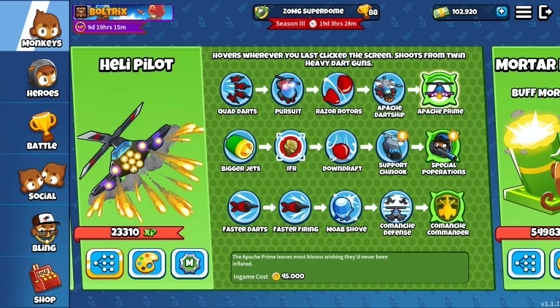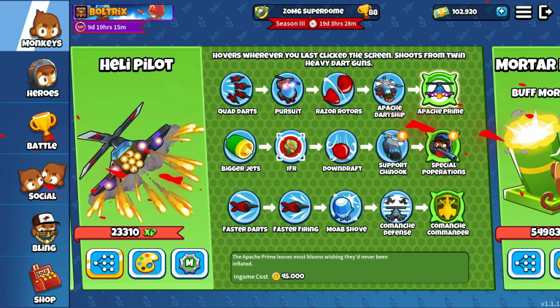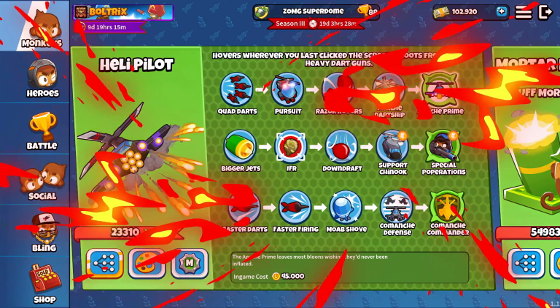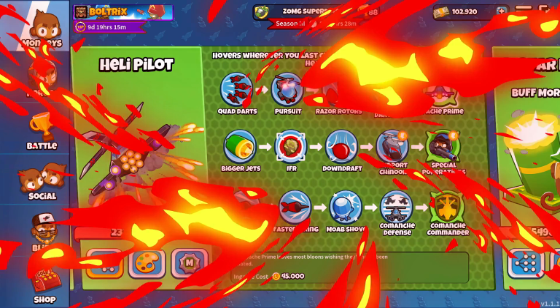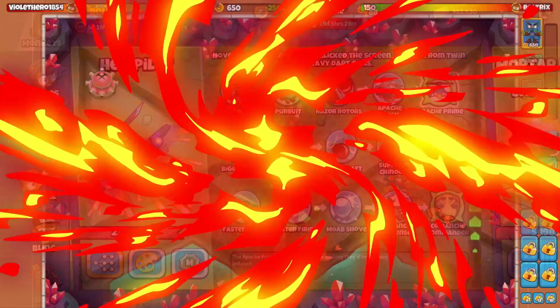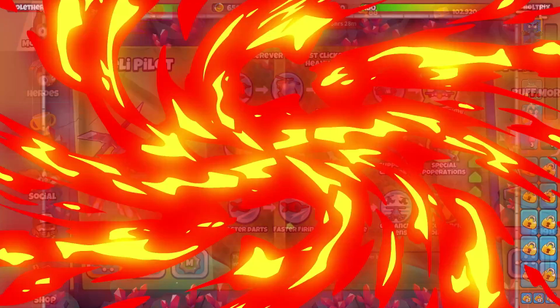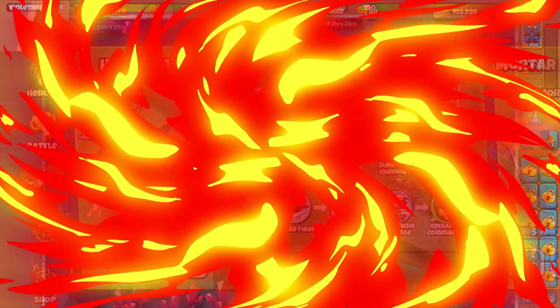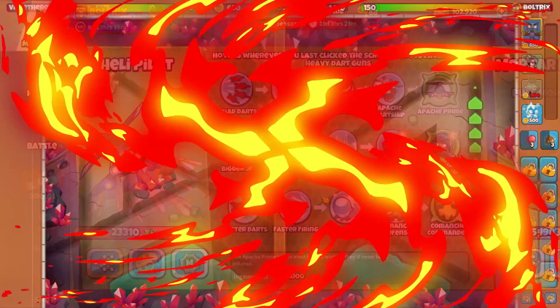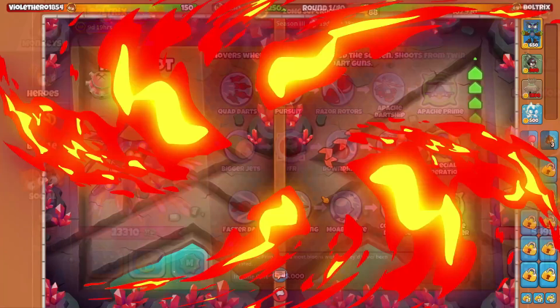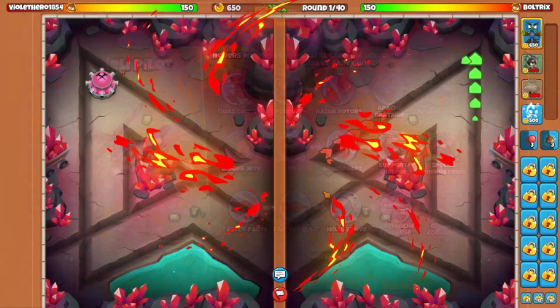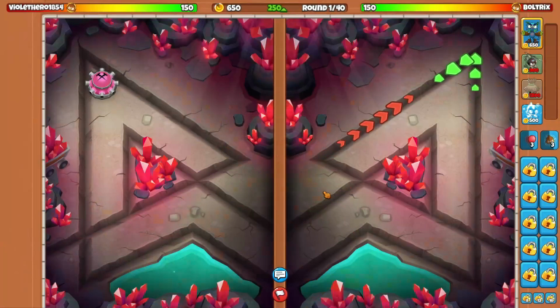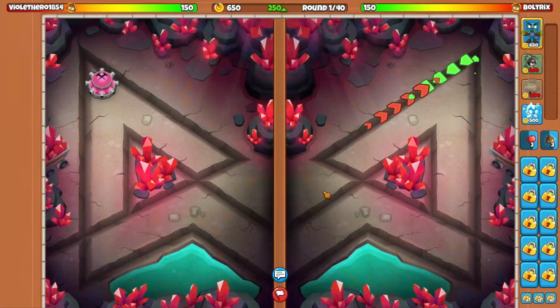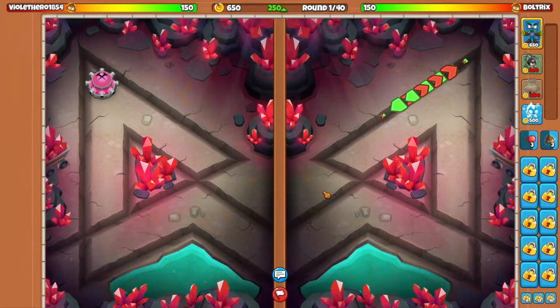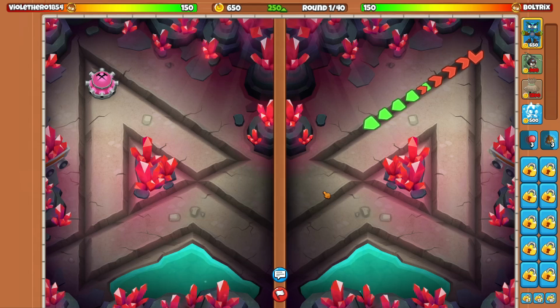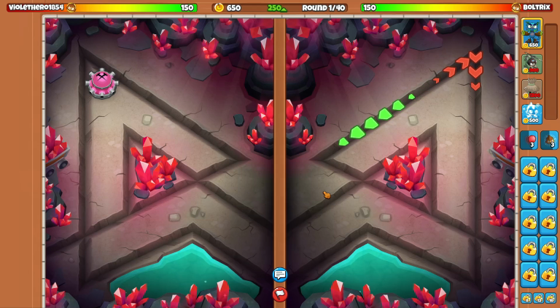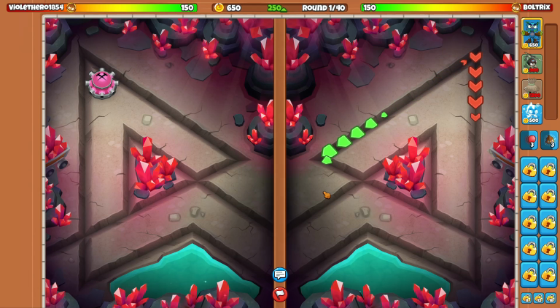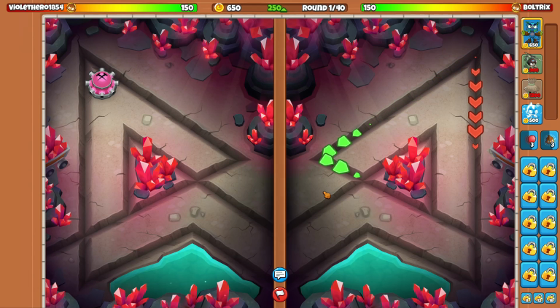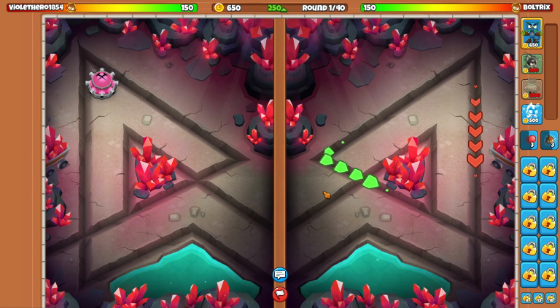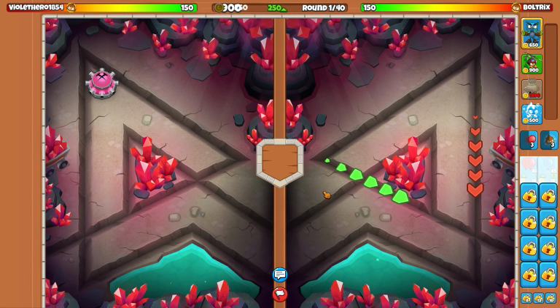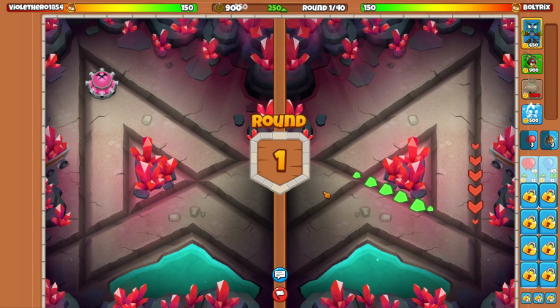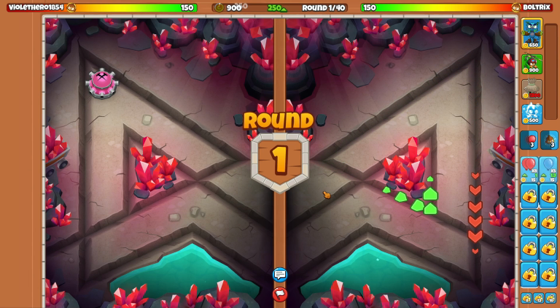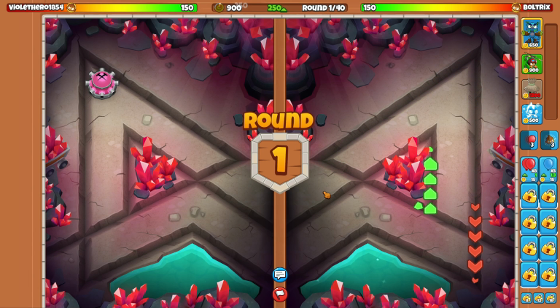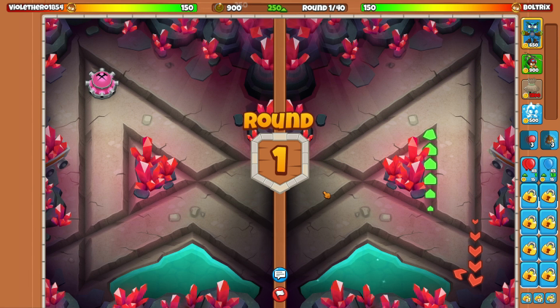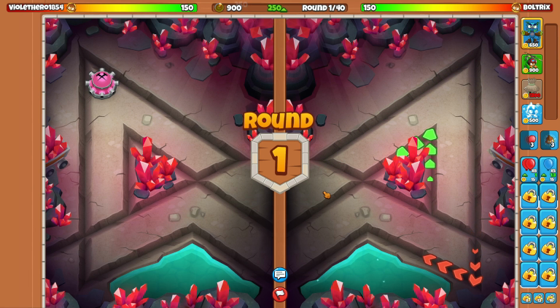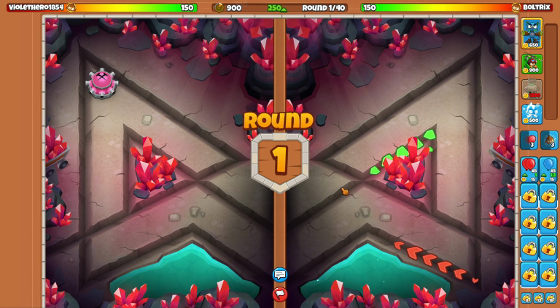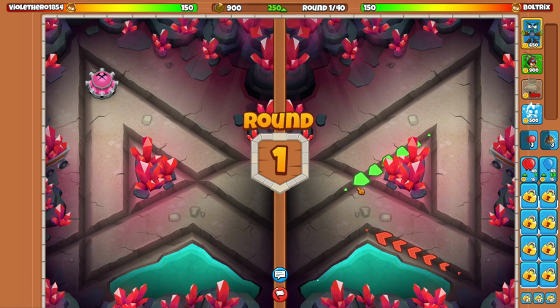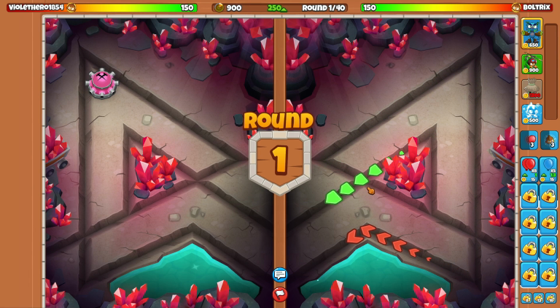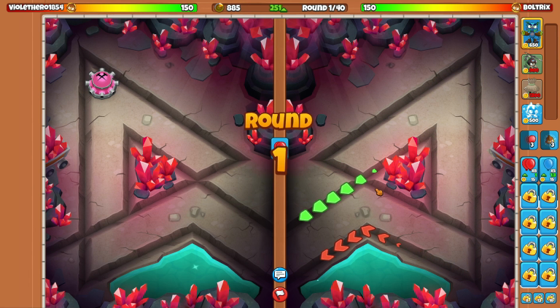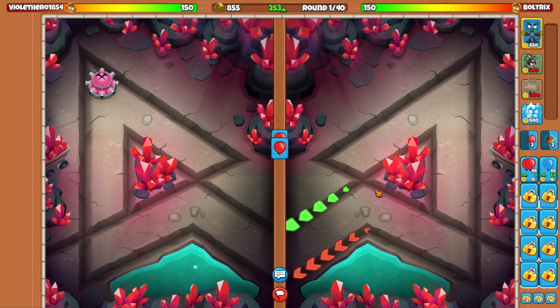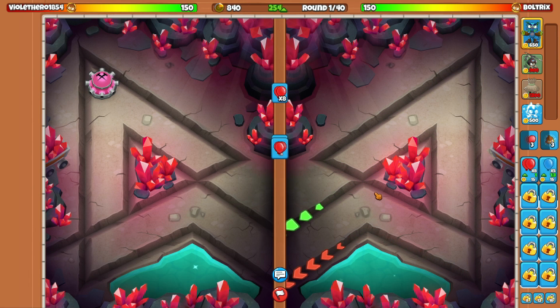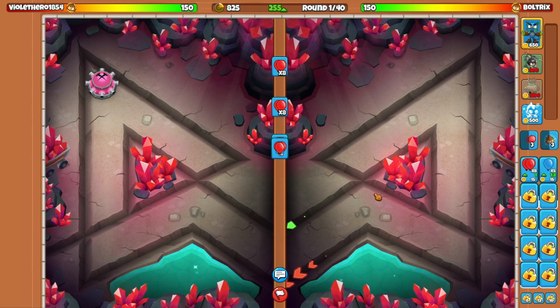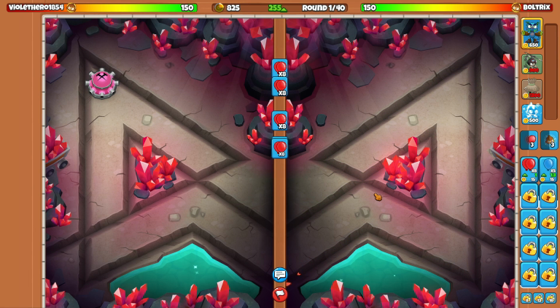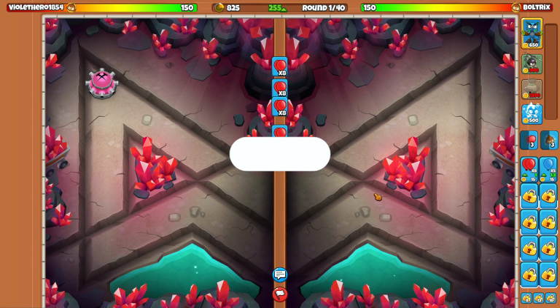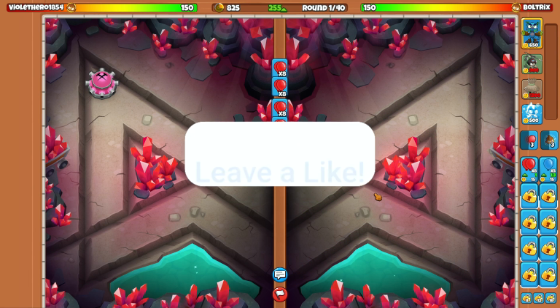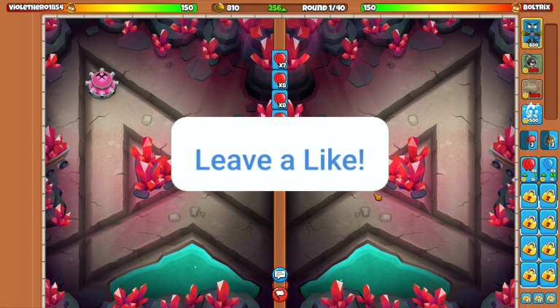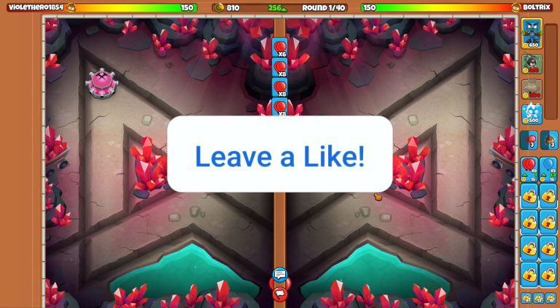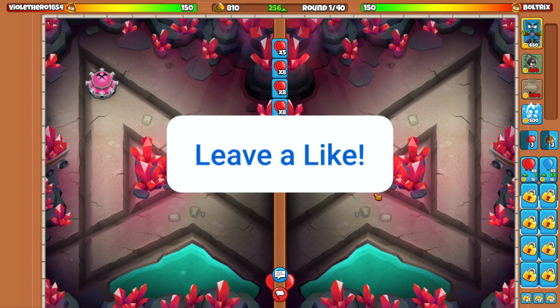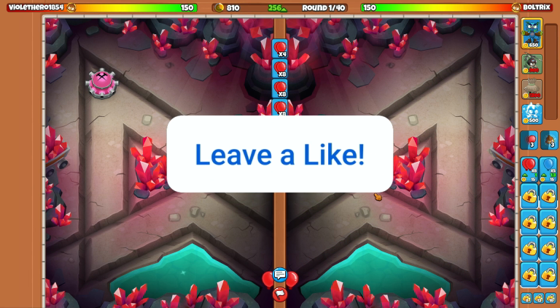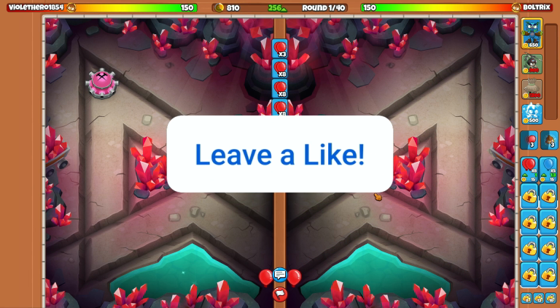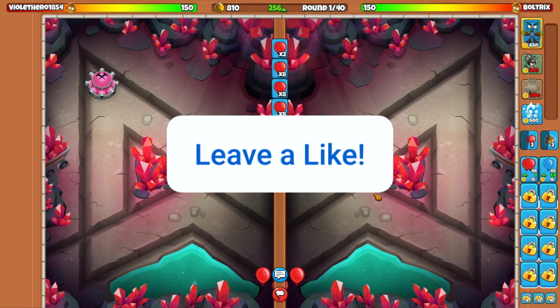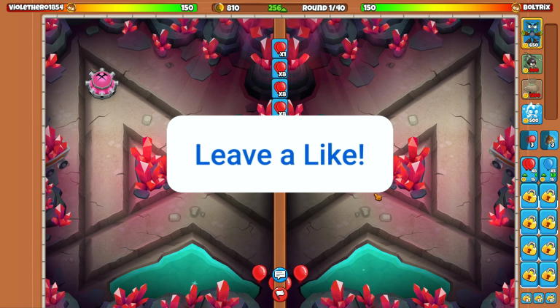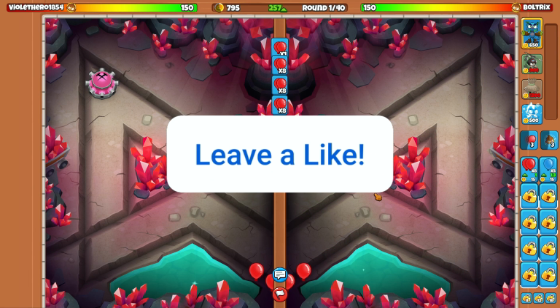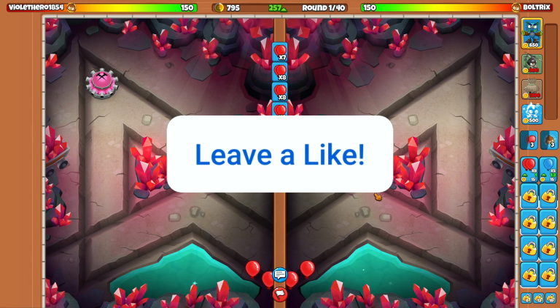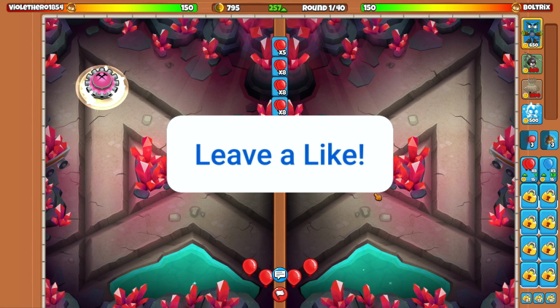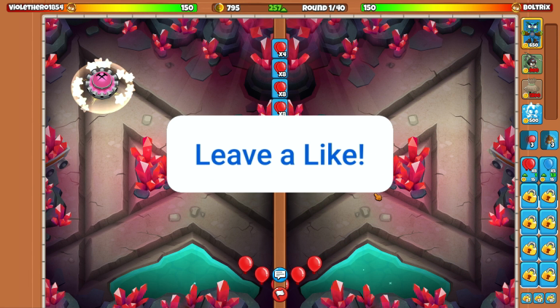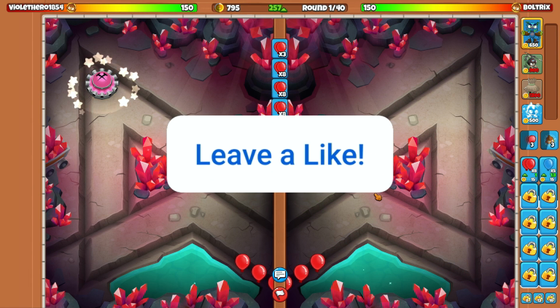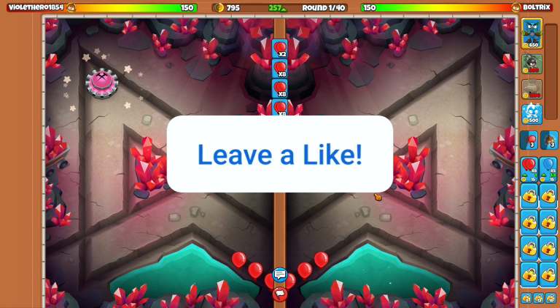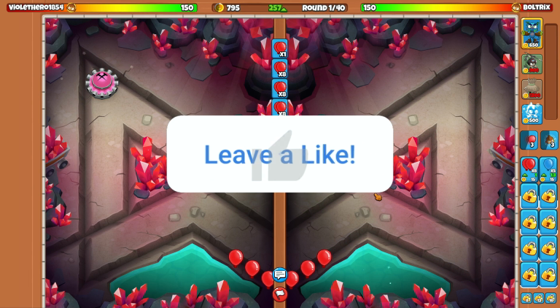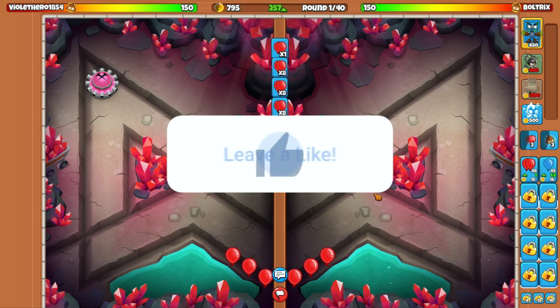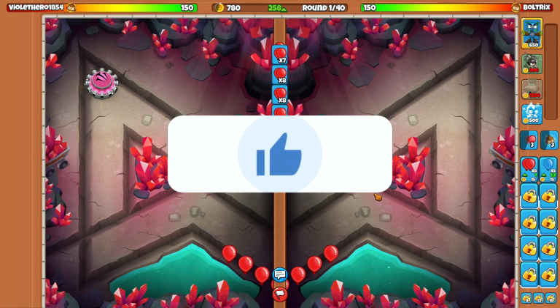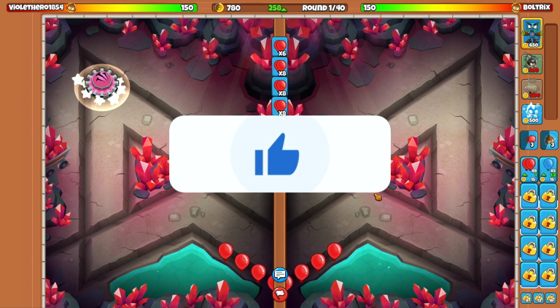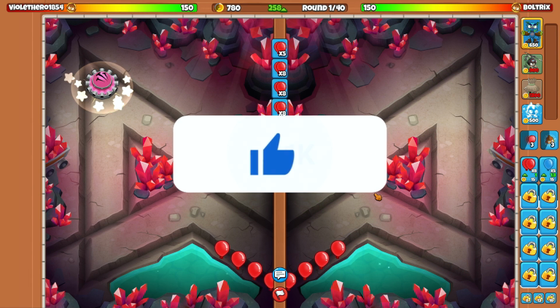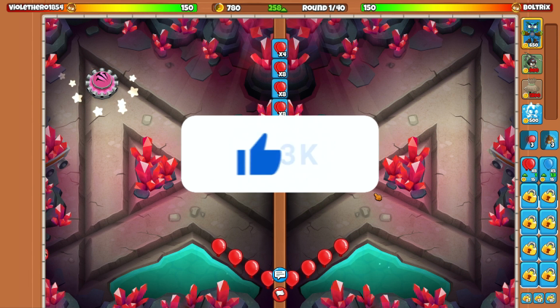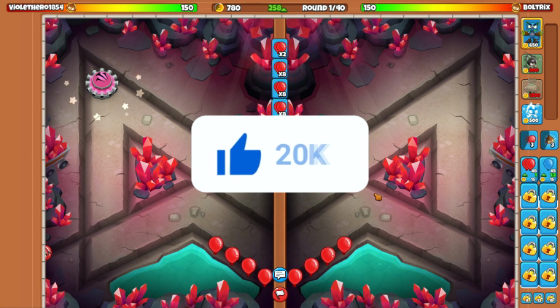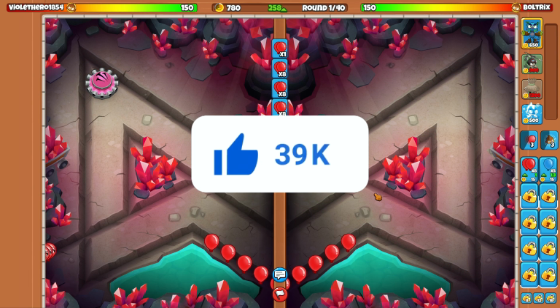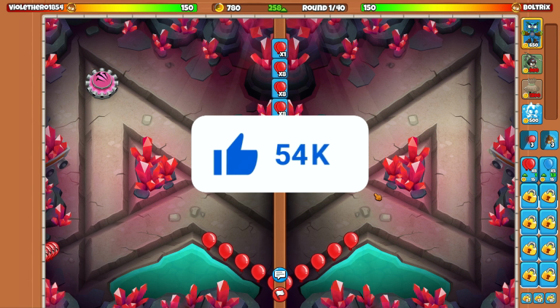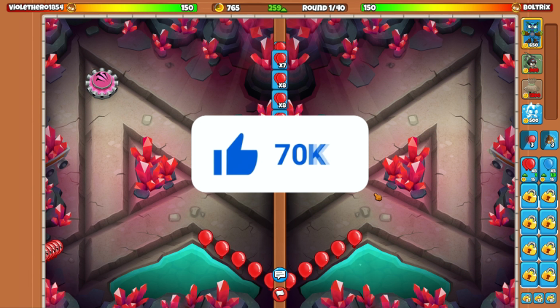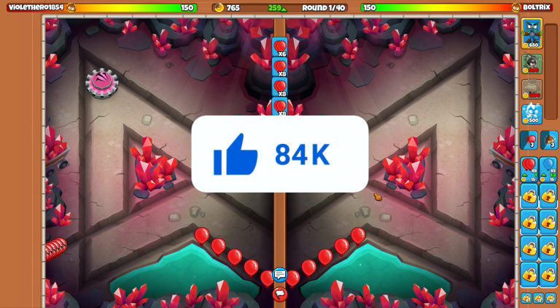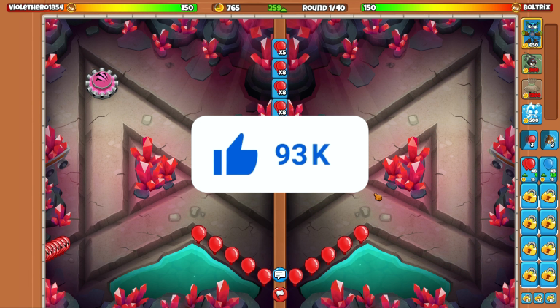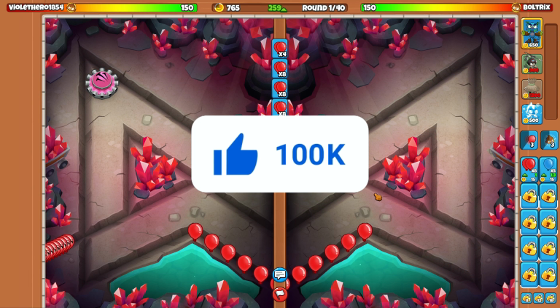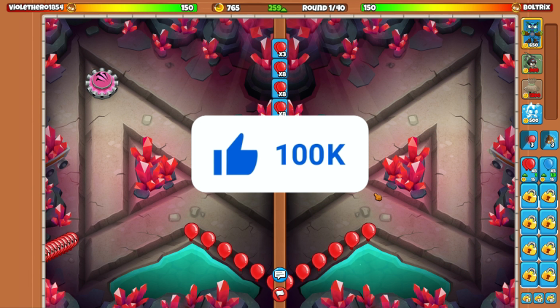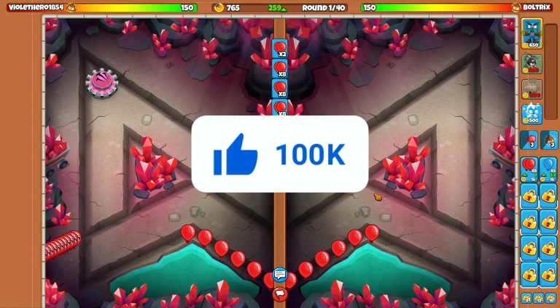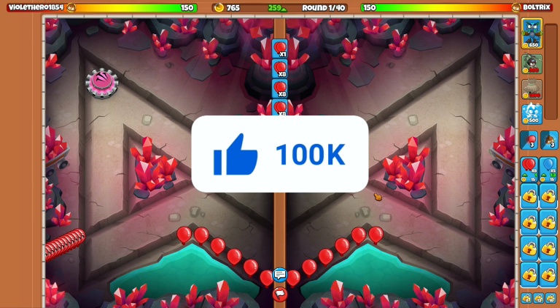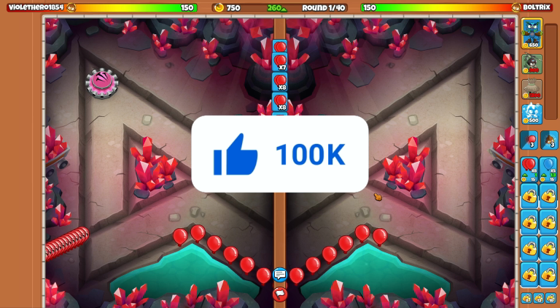Alright boys, so we're going against Violet Hero, 1-8-5-4, on the map Lutonia Mines, and I'm using Oban.